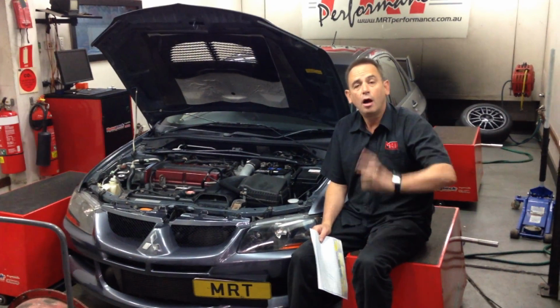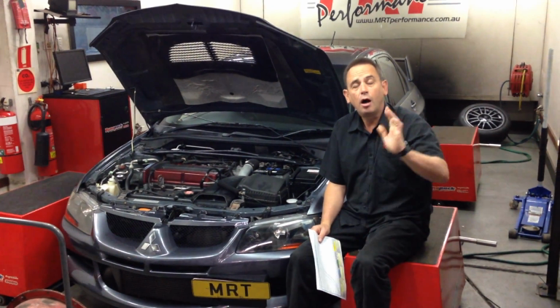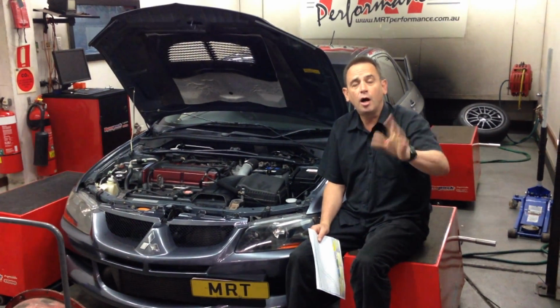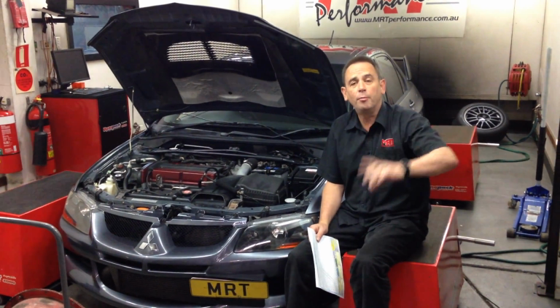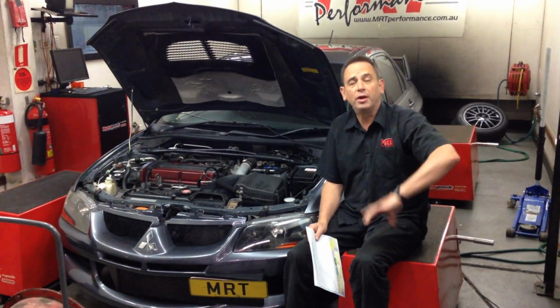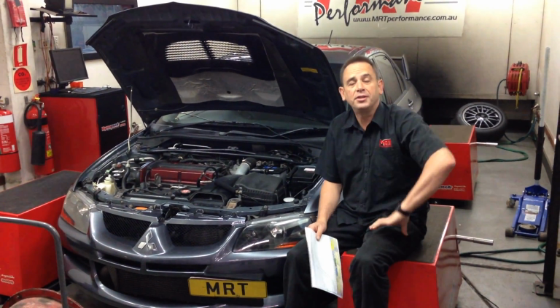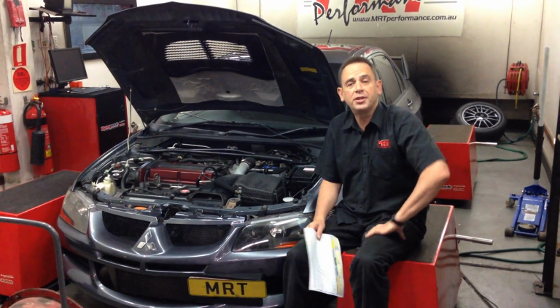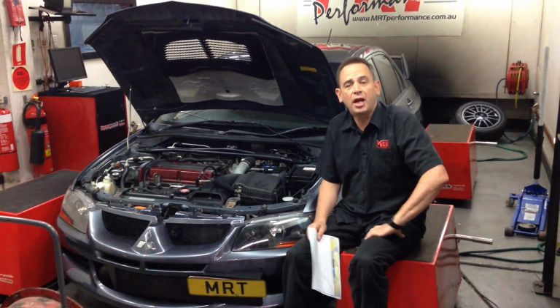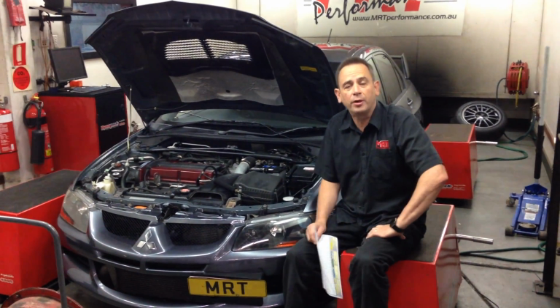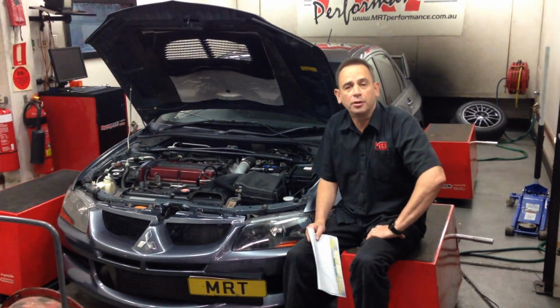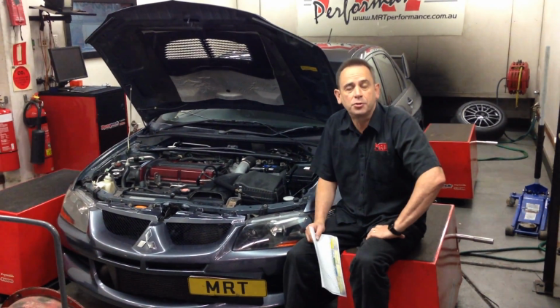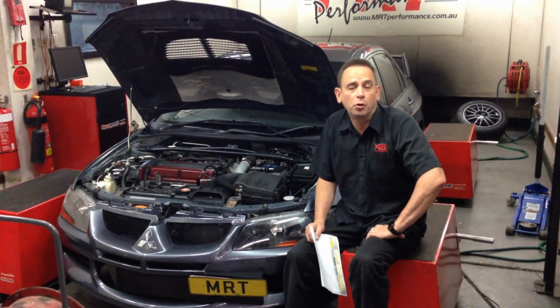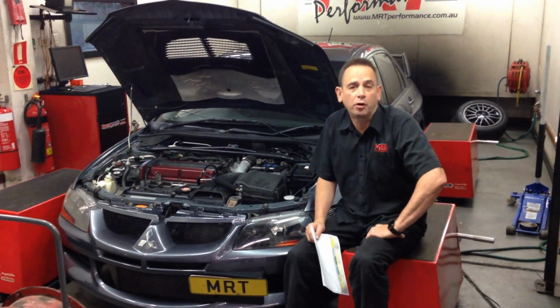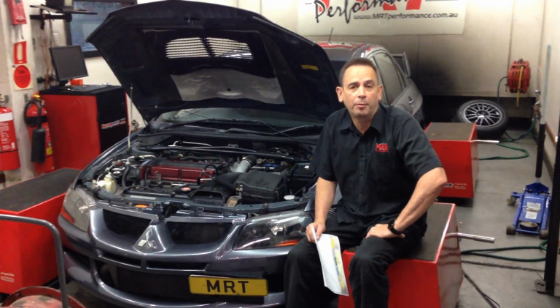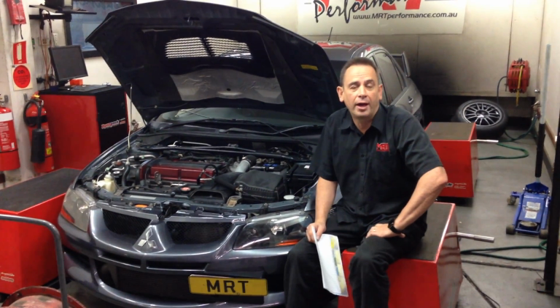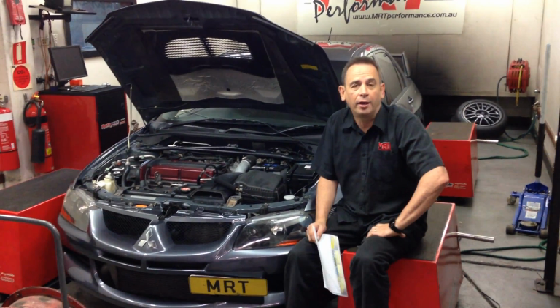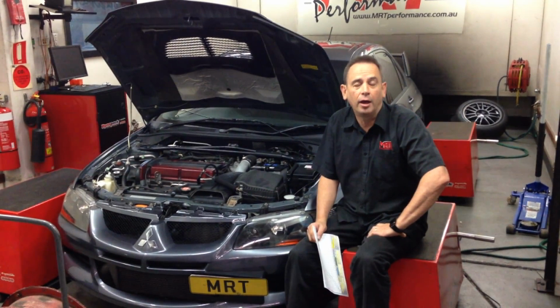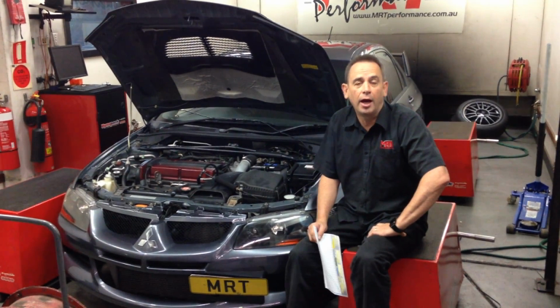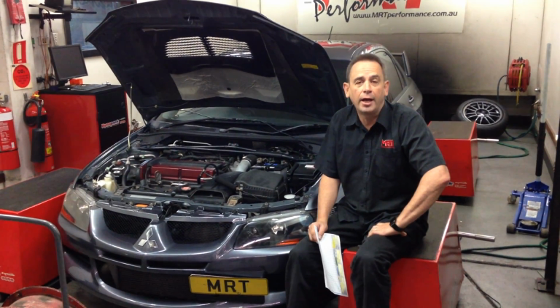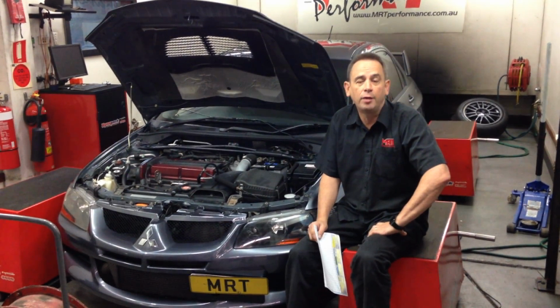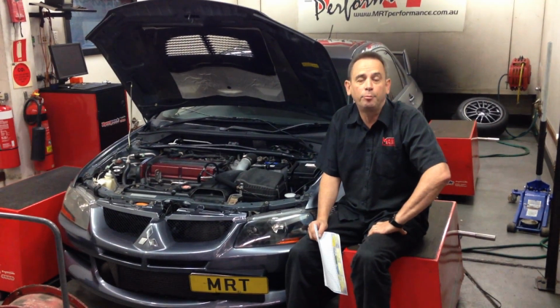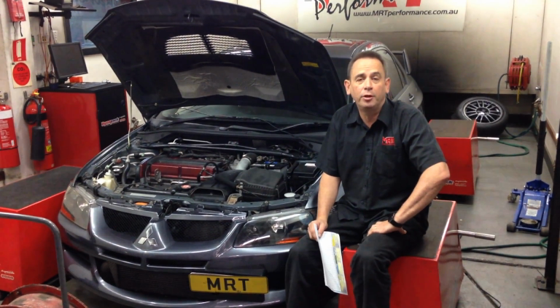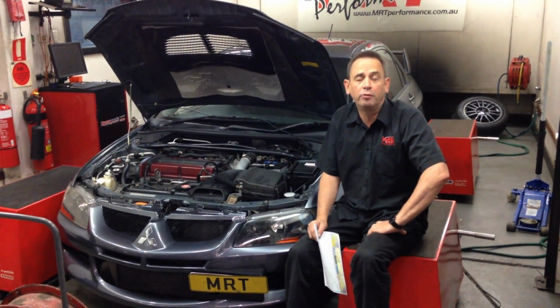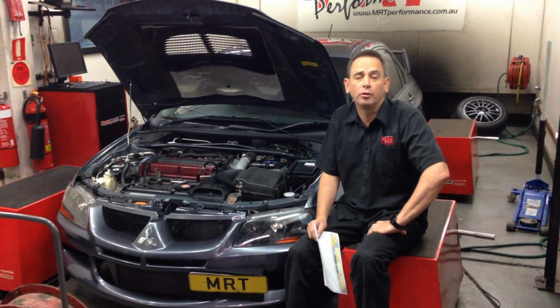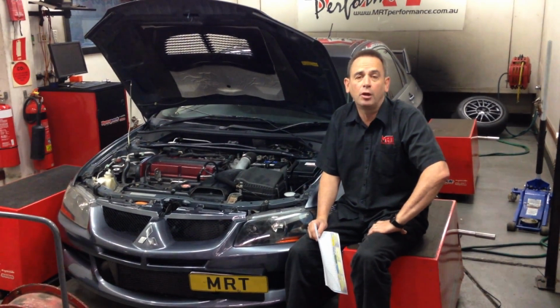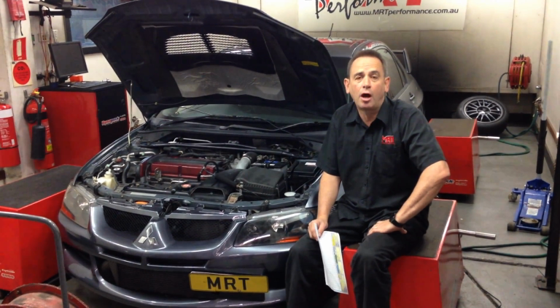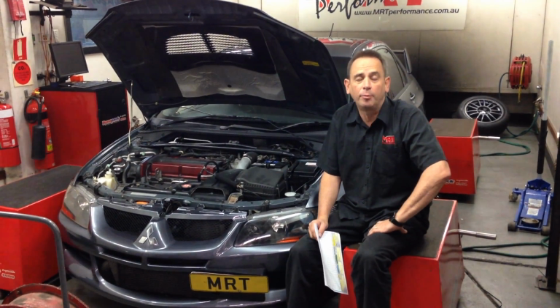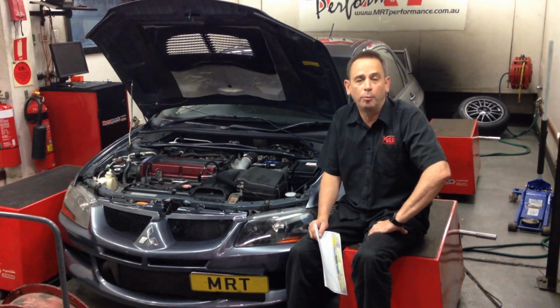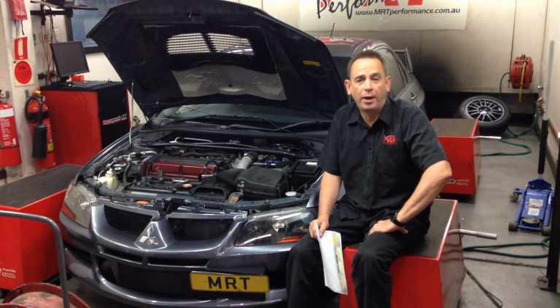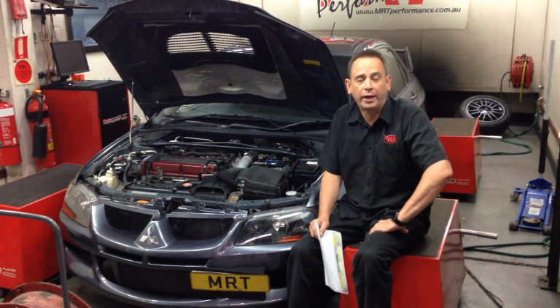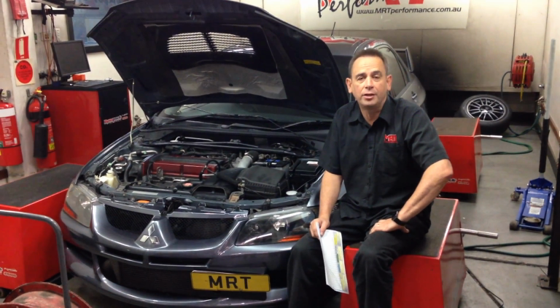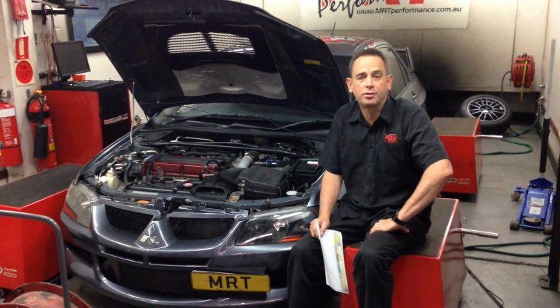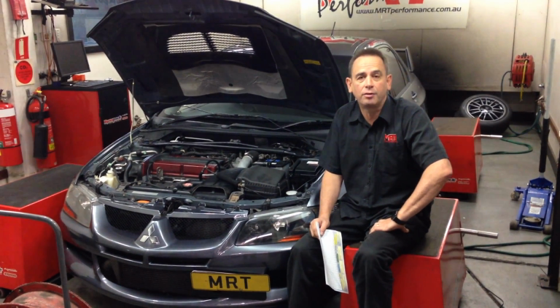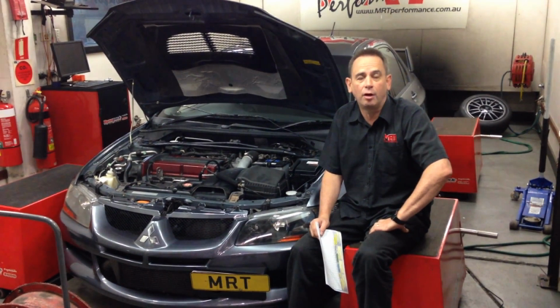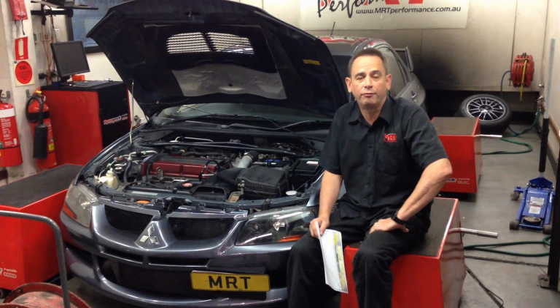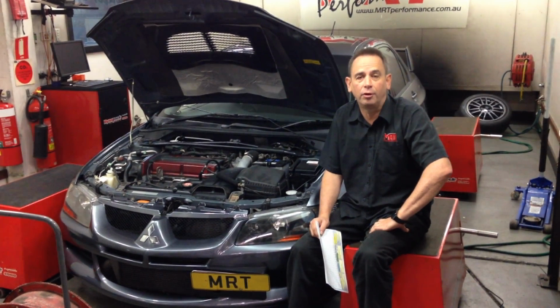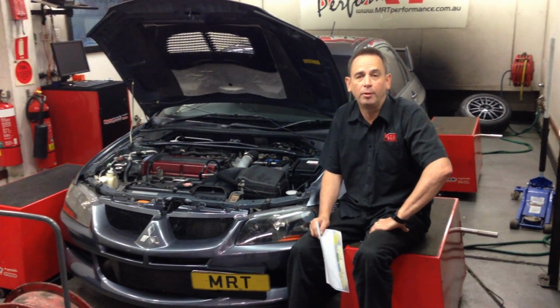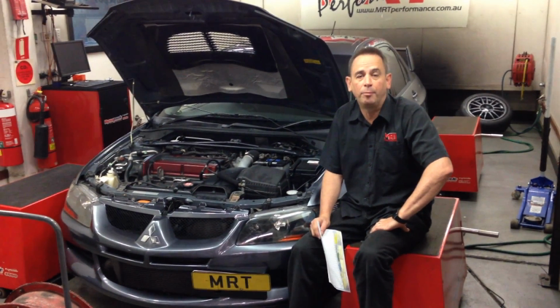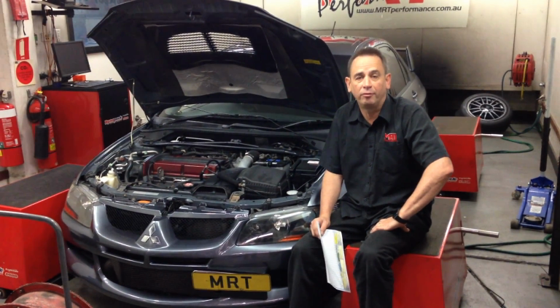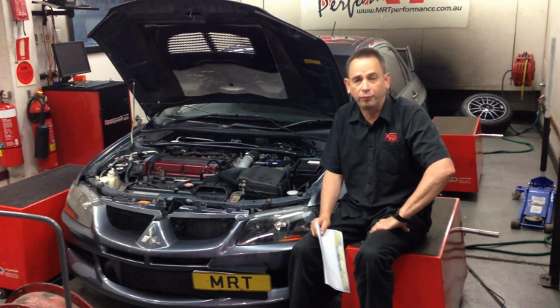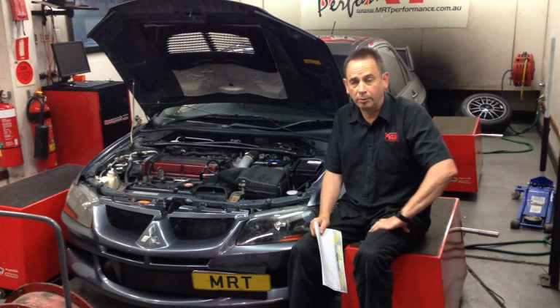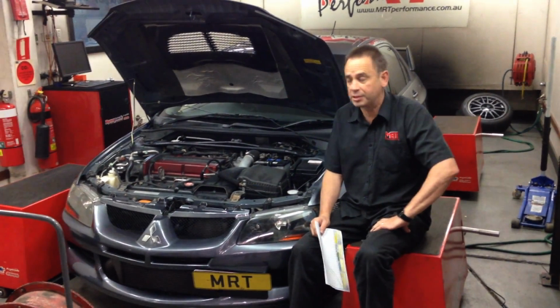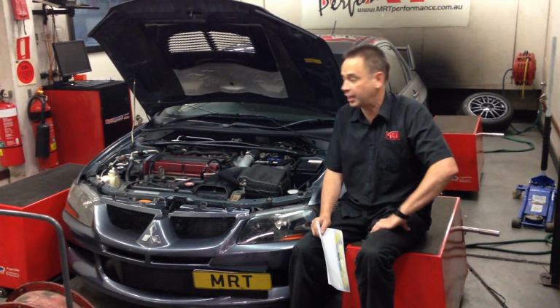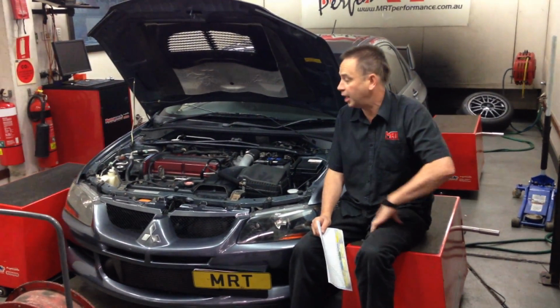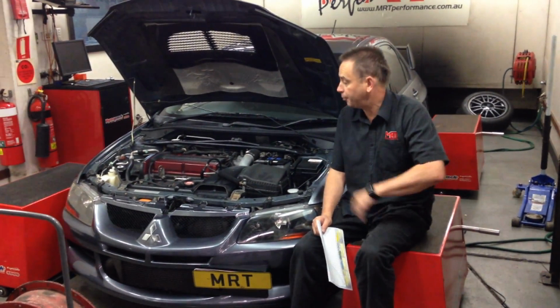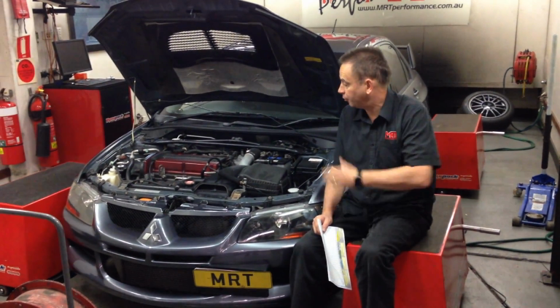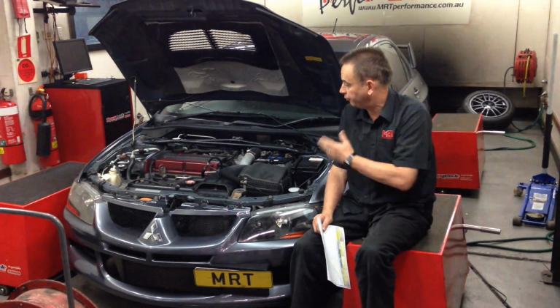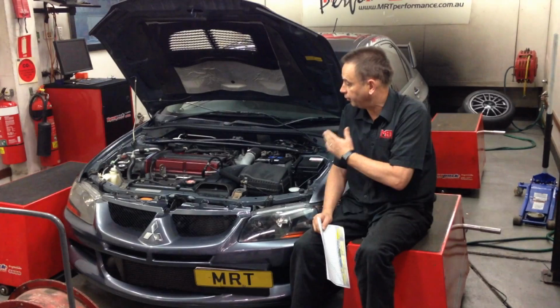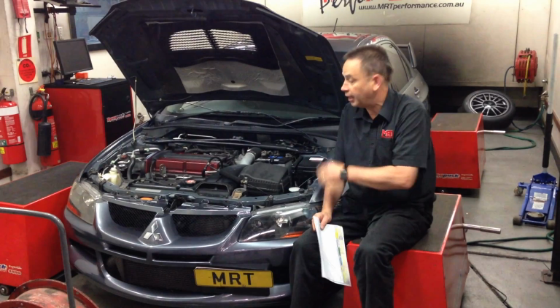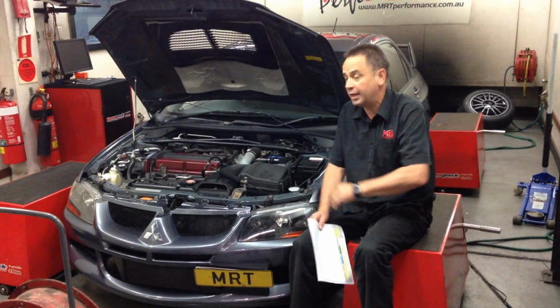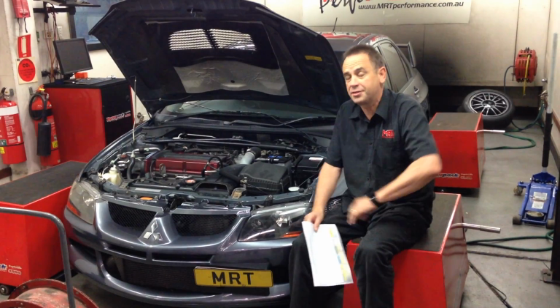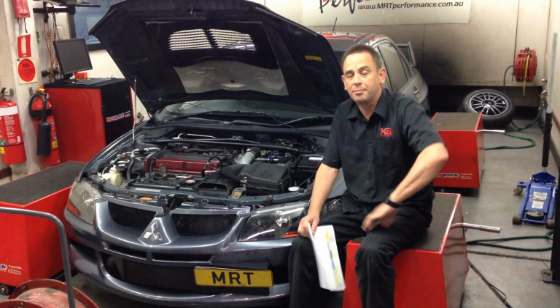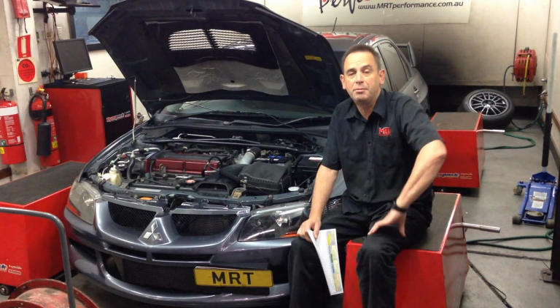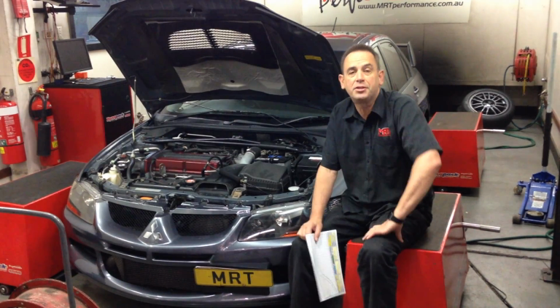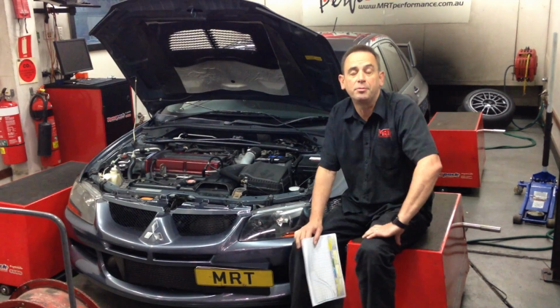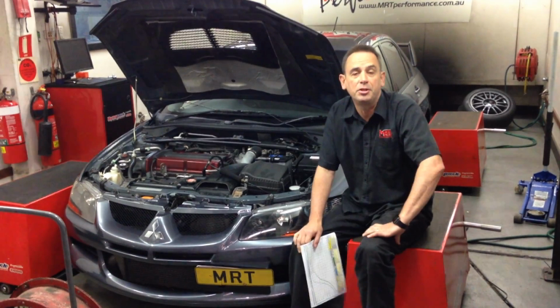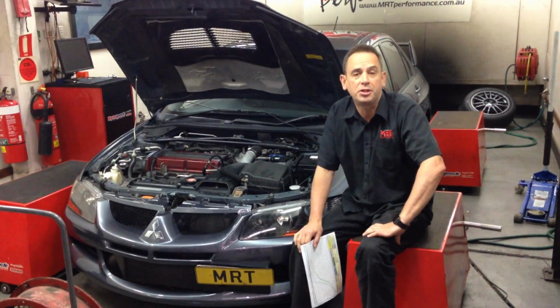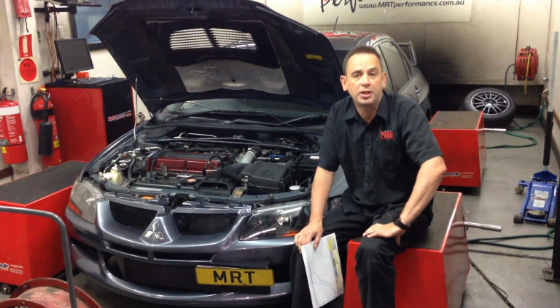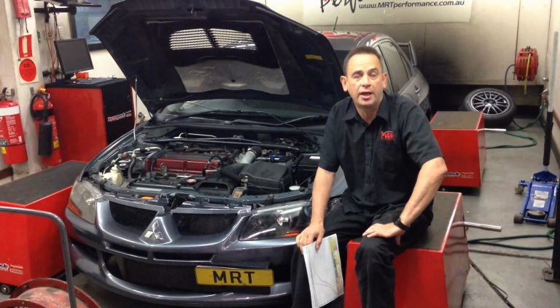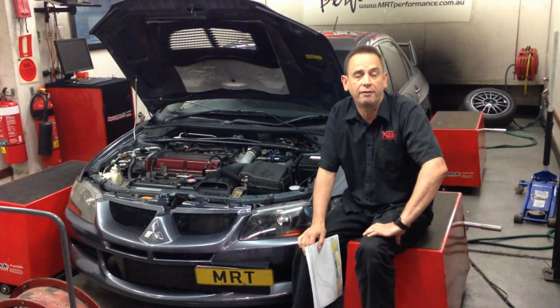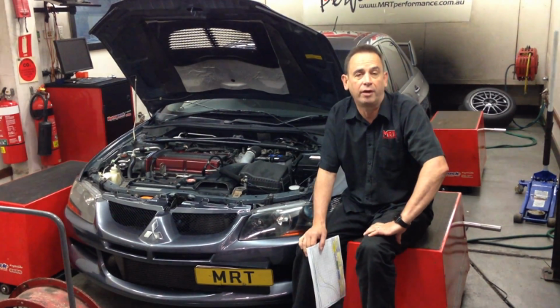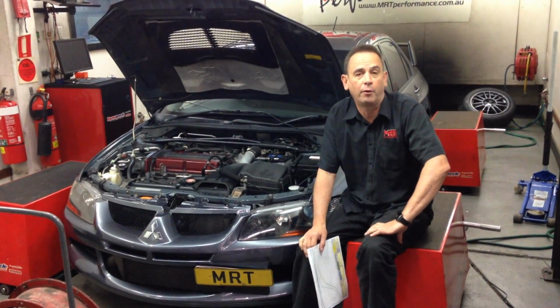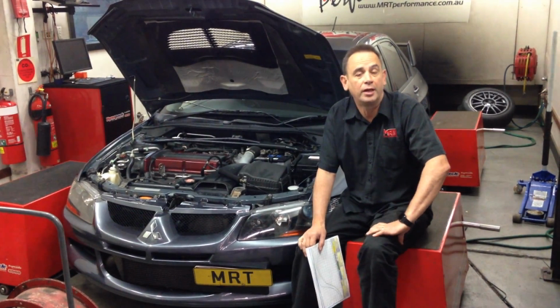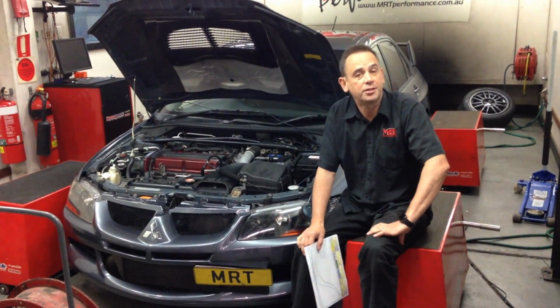Hi, I'm Brent. Today we're going to talk about a pretty reliable package from a performance car point of view, and it's a Mitsubishi Evo 8.